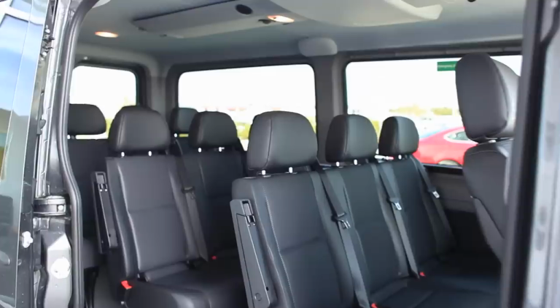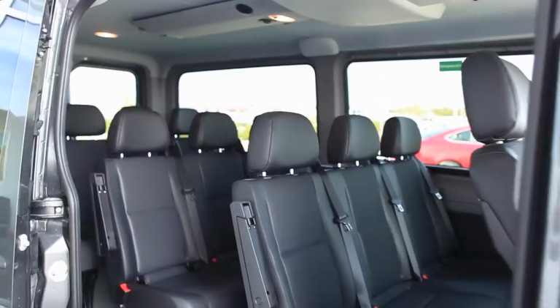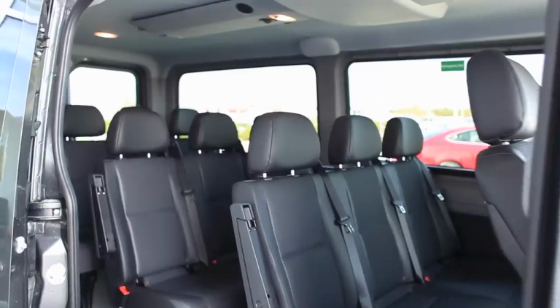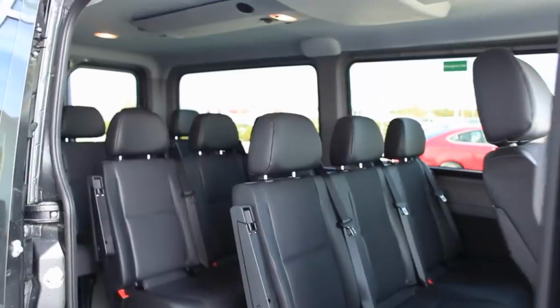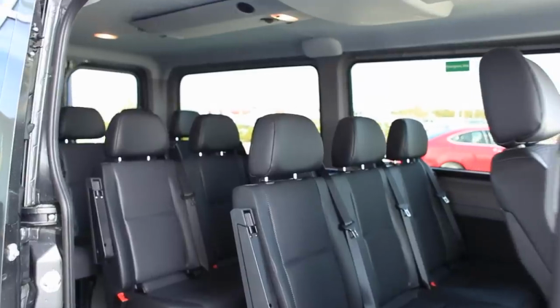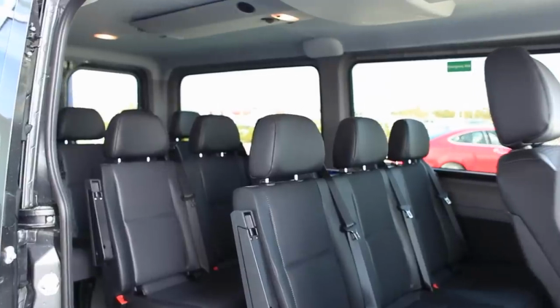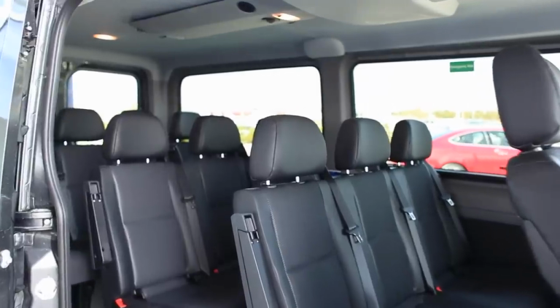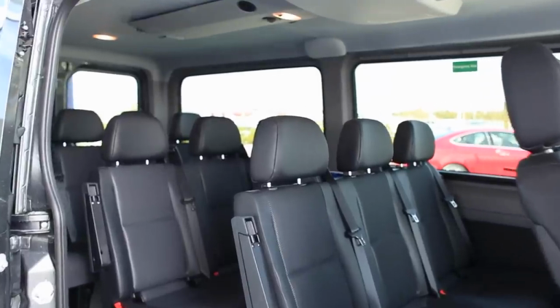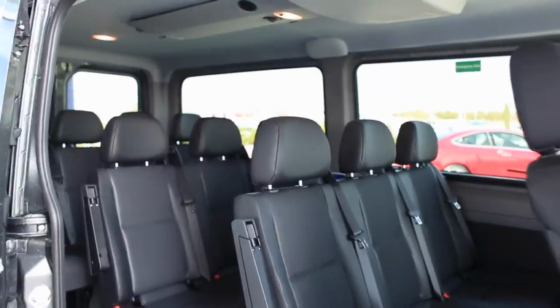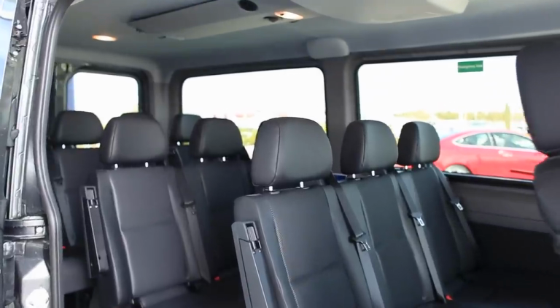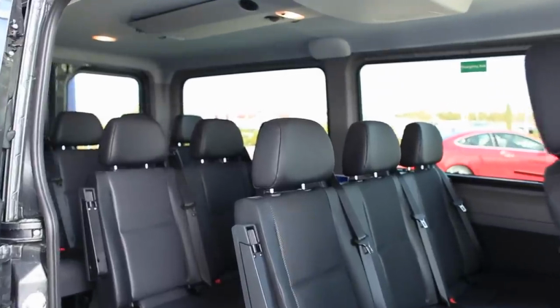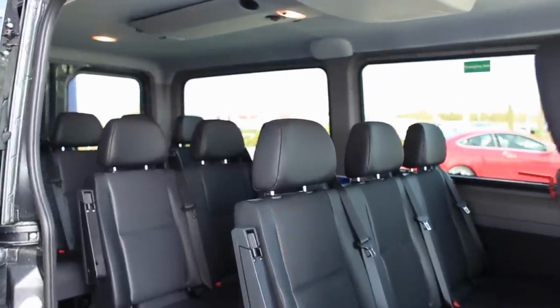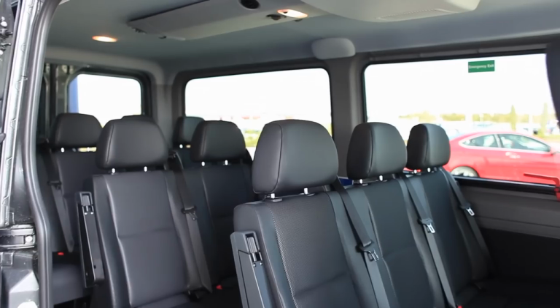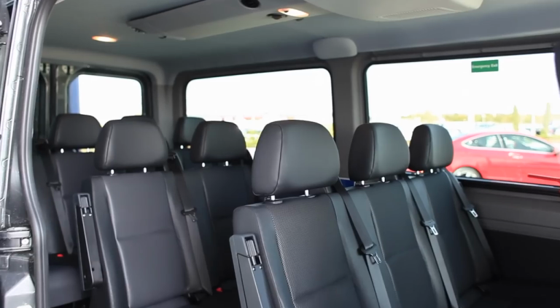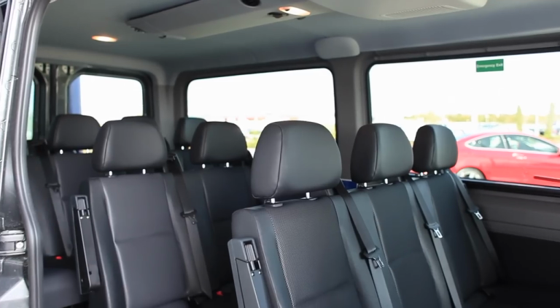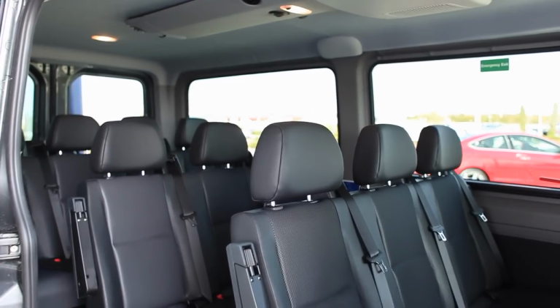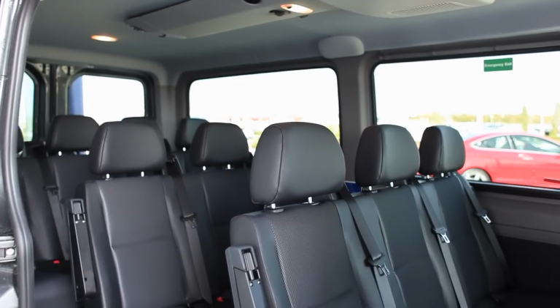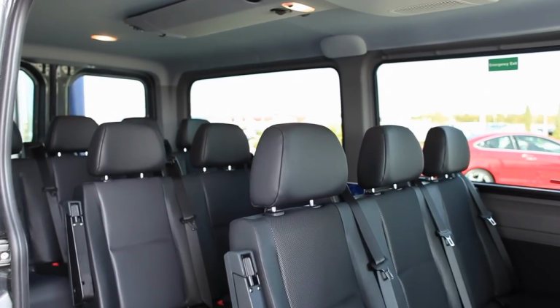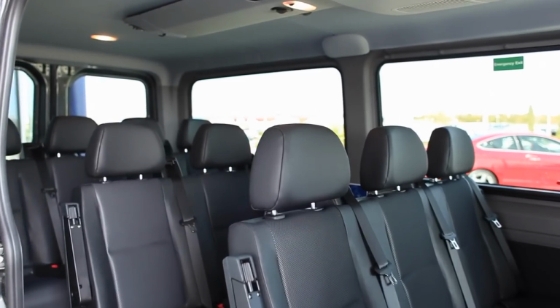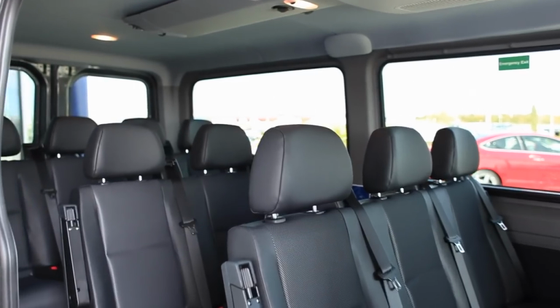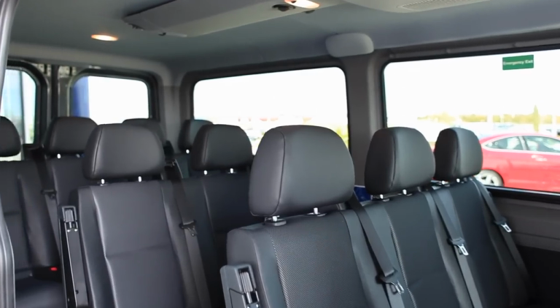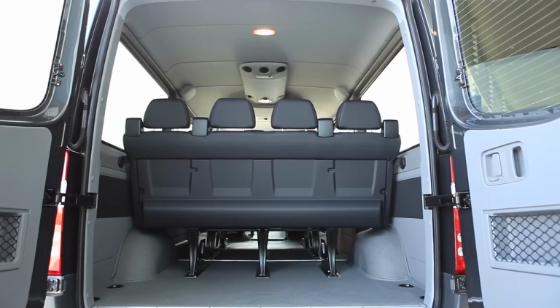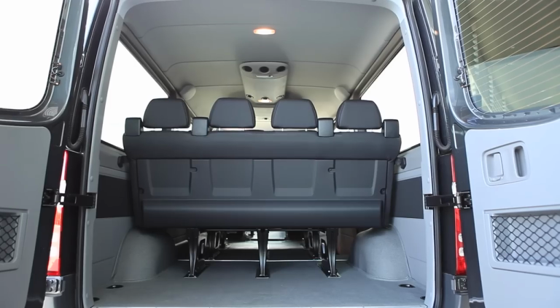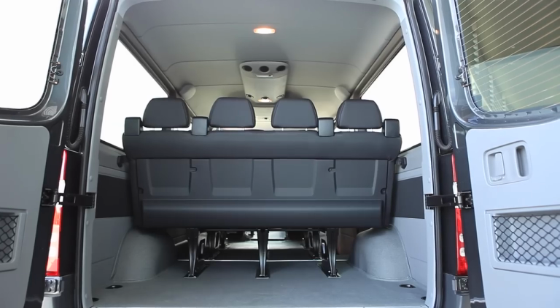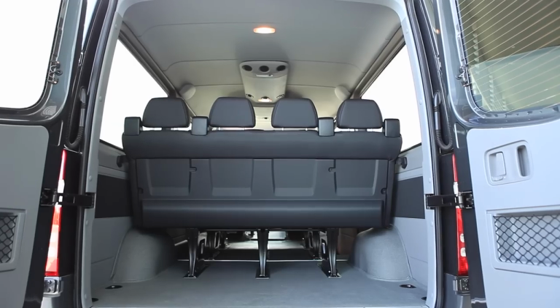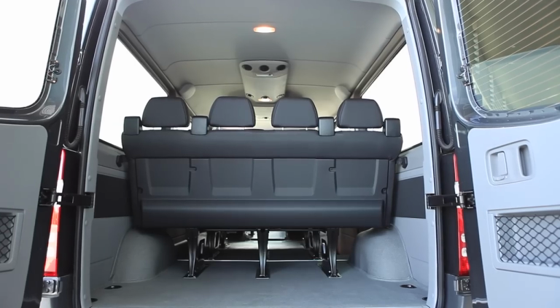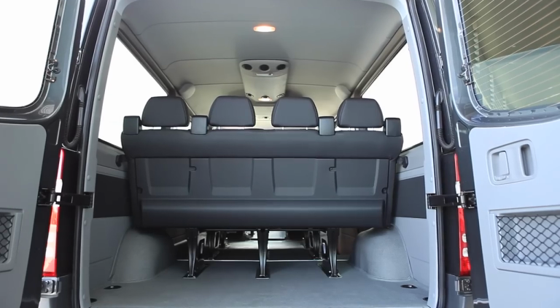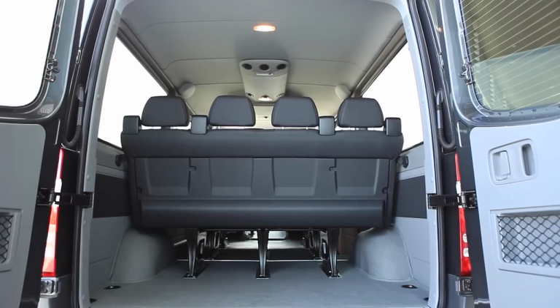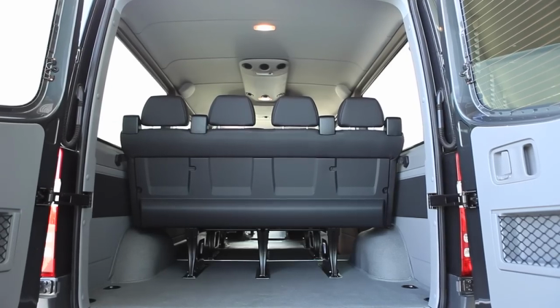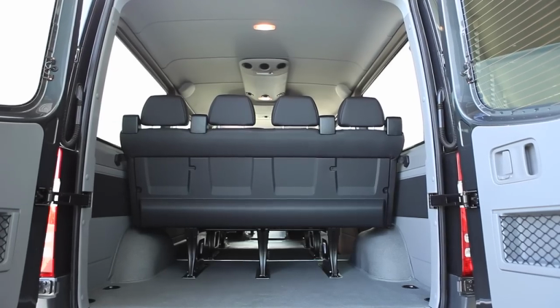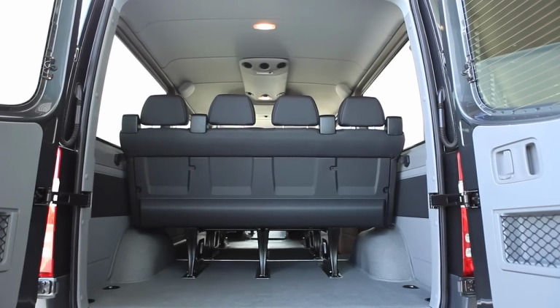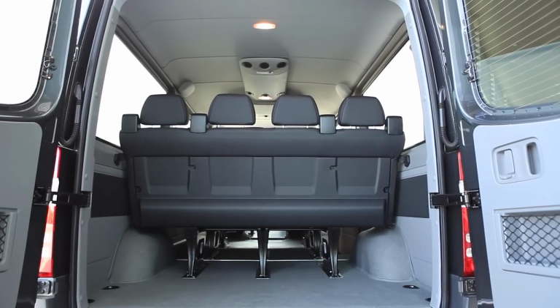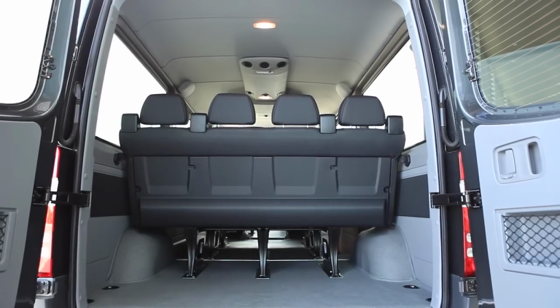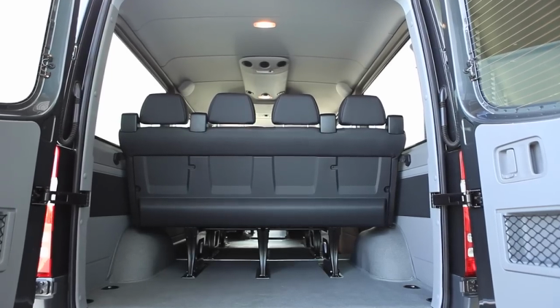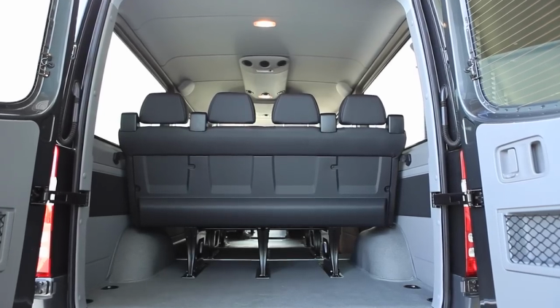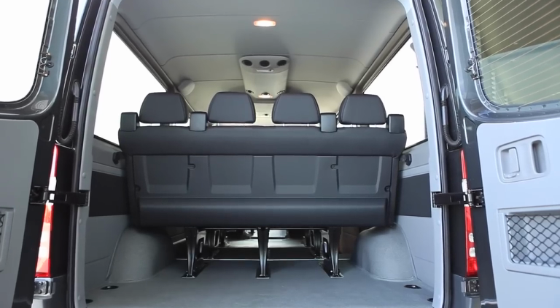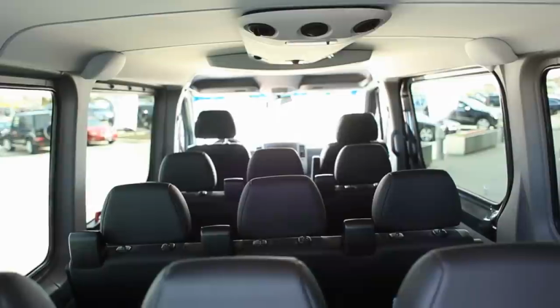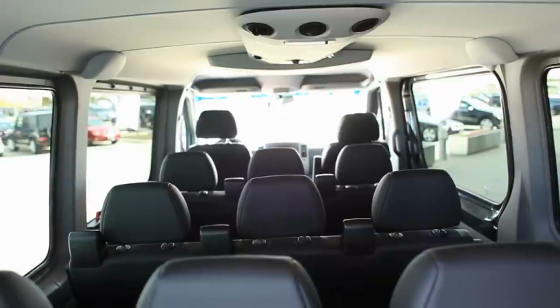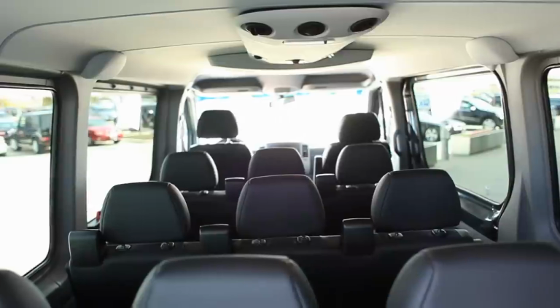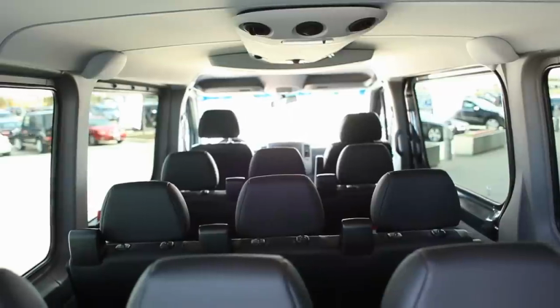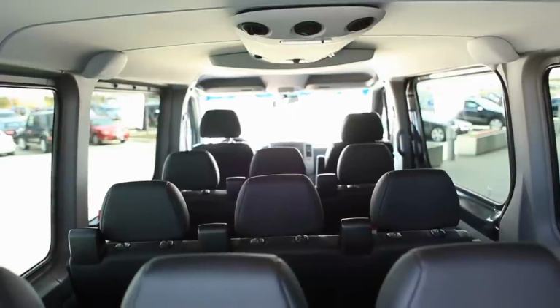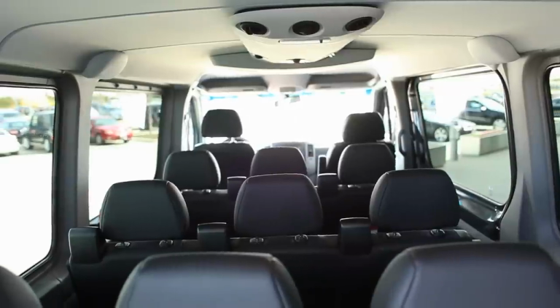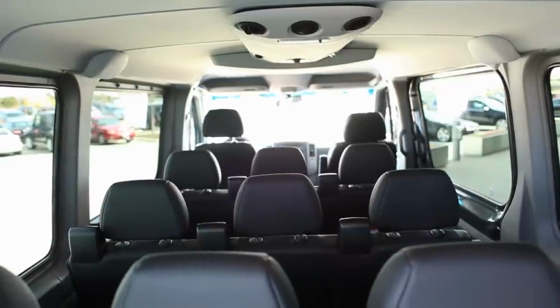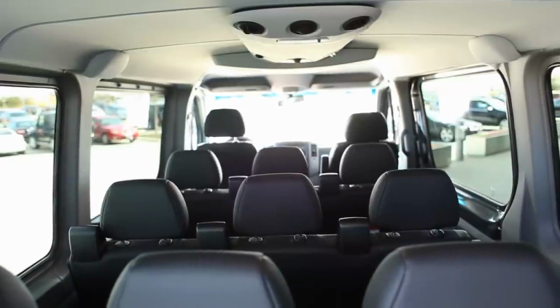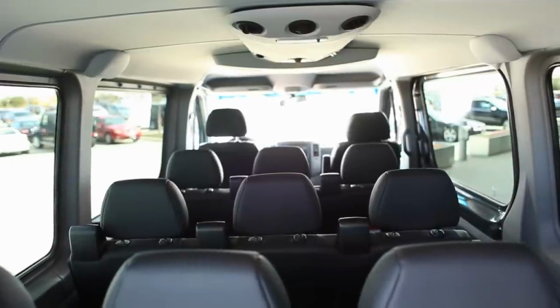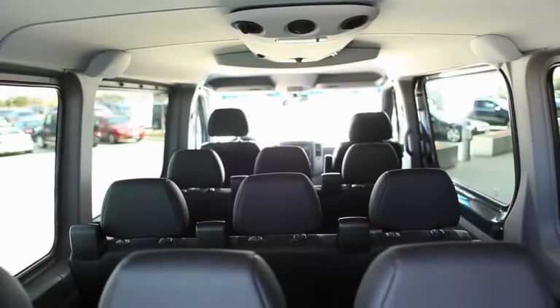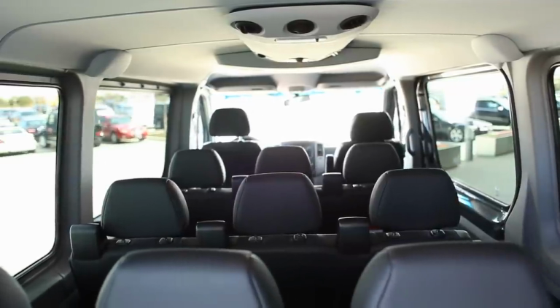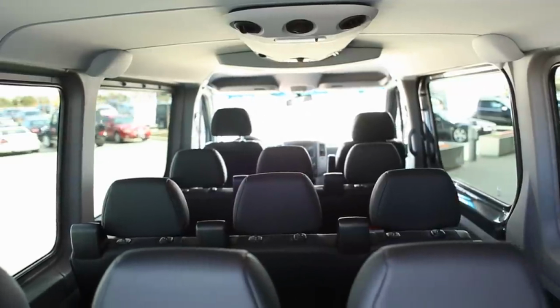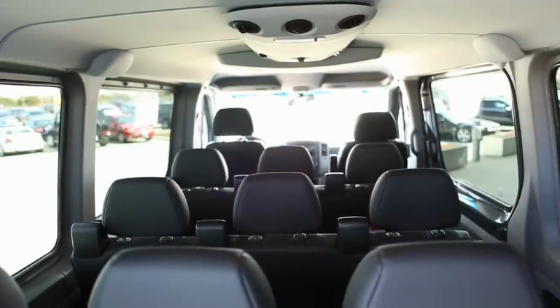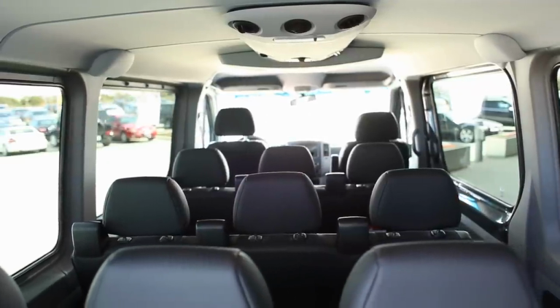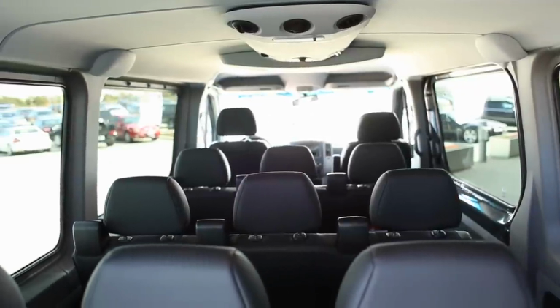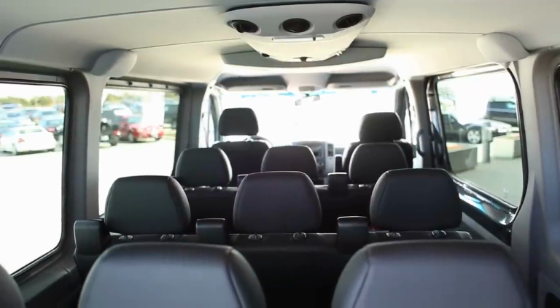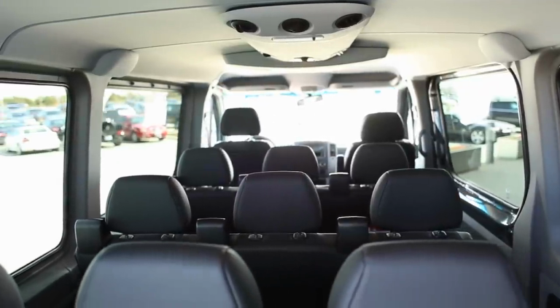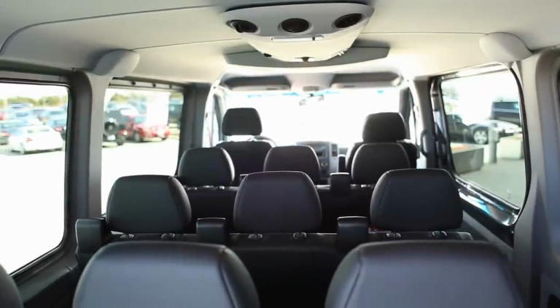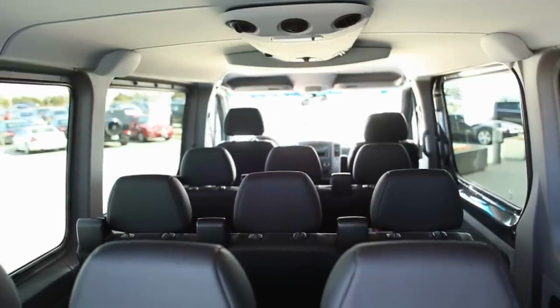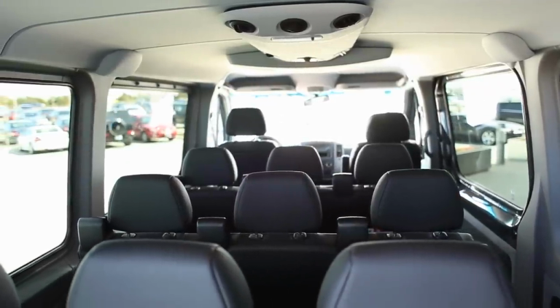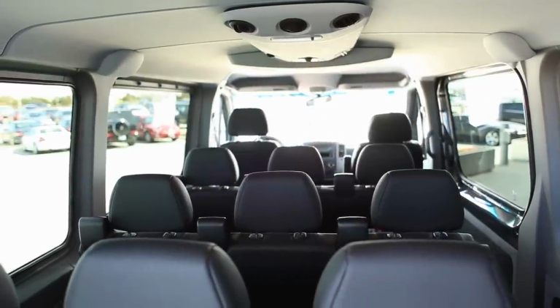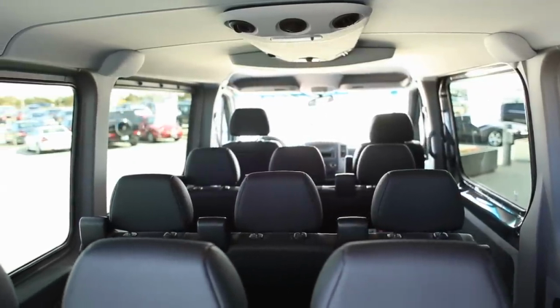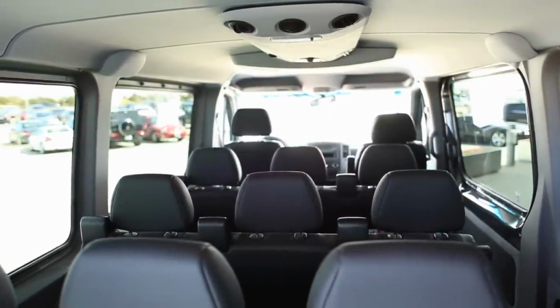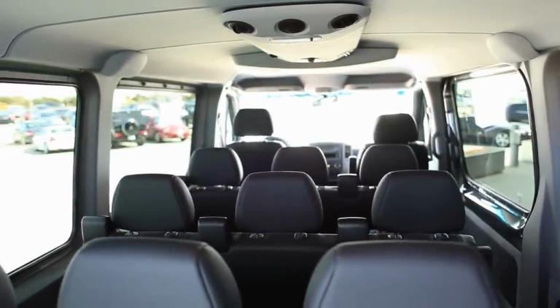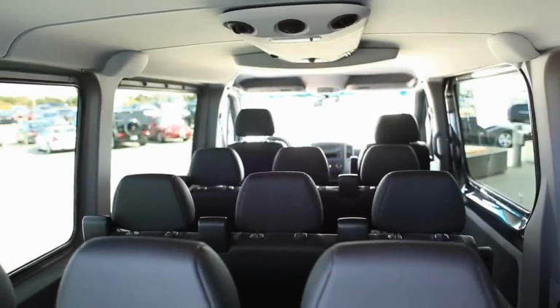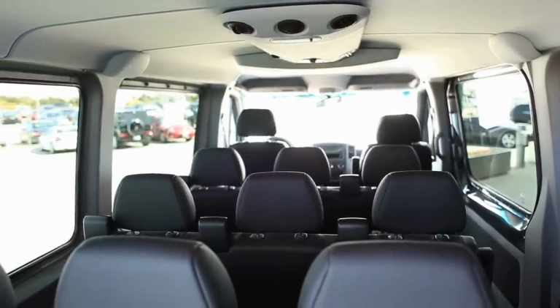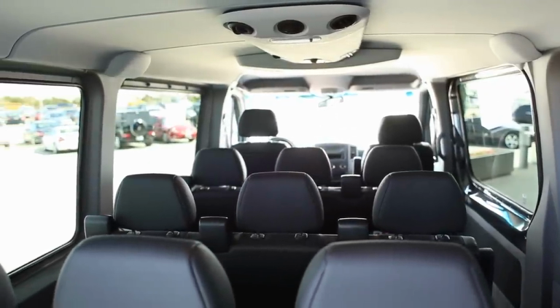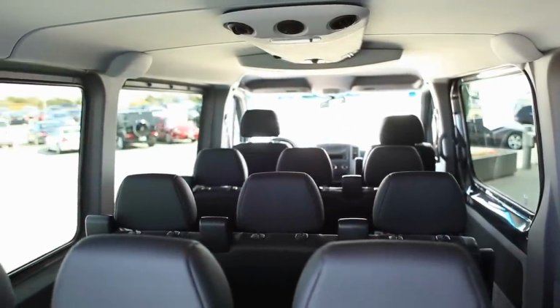Not only does the passenger van hold 12 people, but there's also plenty of room for their cargo, and with the seats removed you have 80 square feet of cargo area.